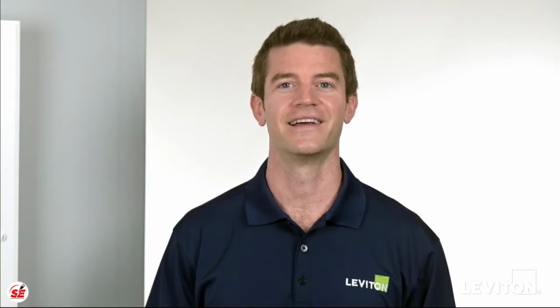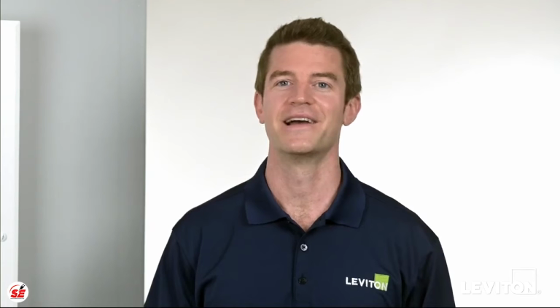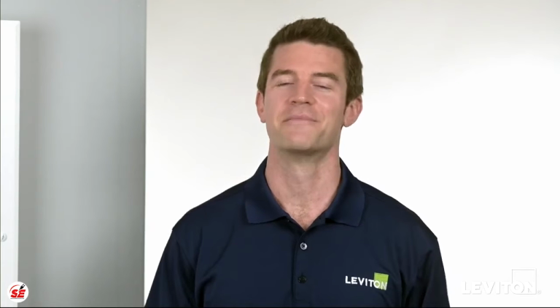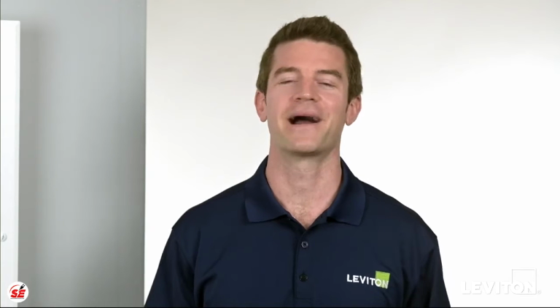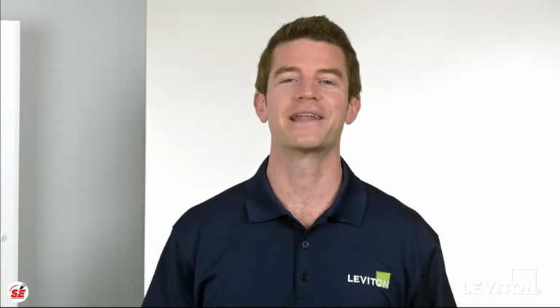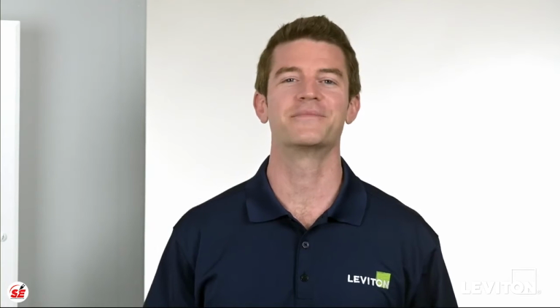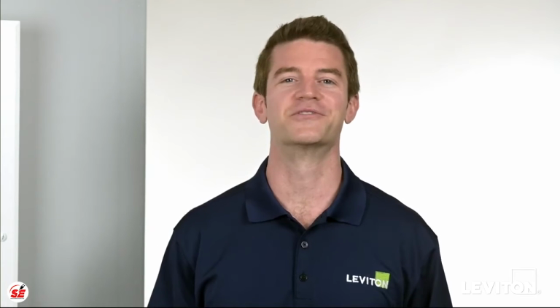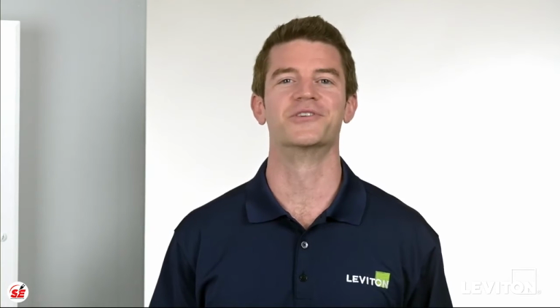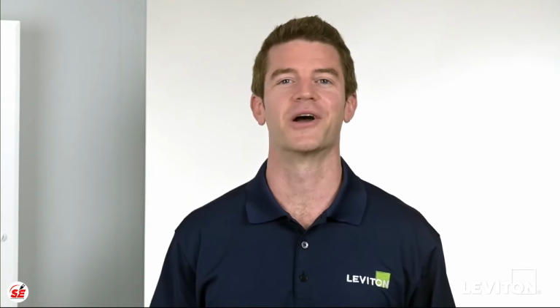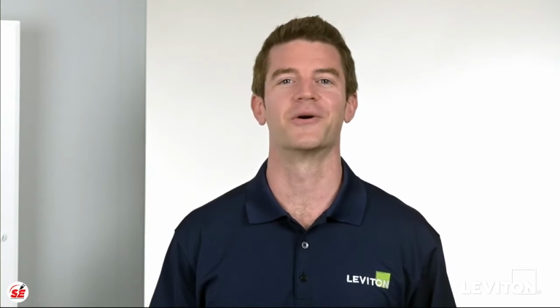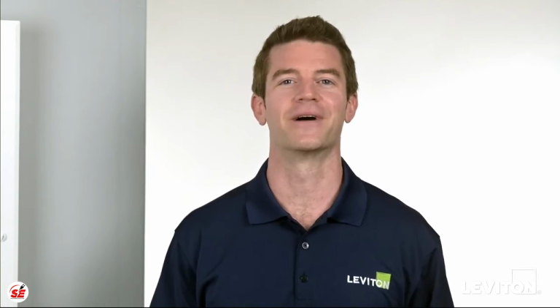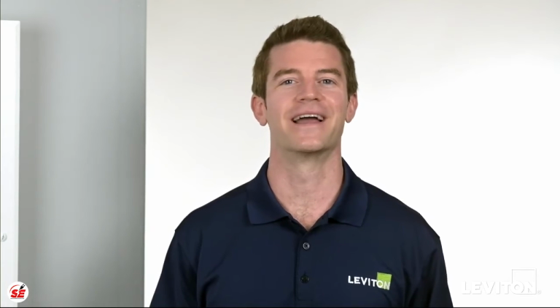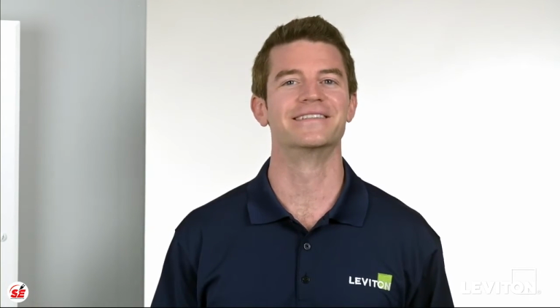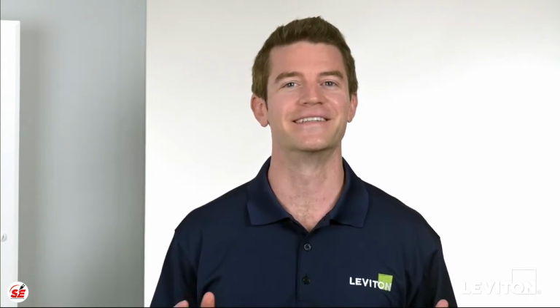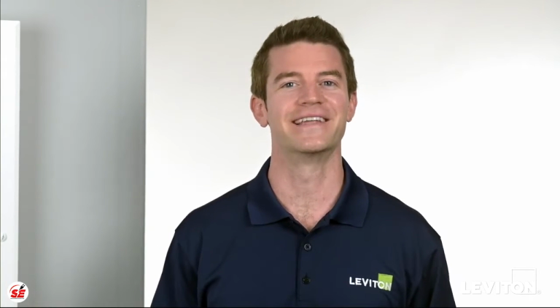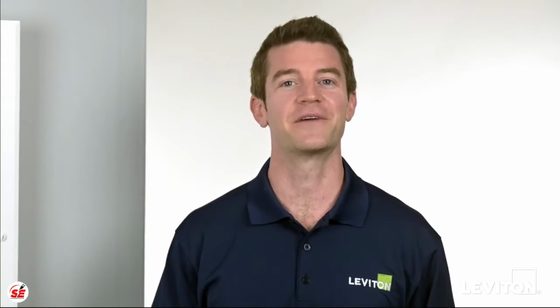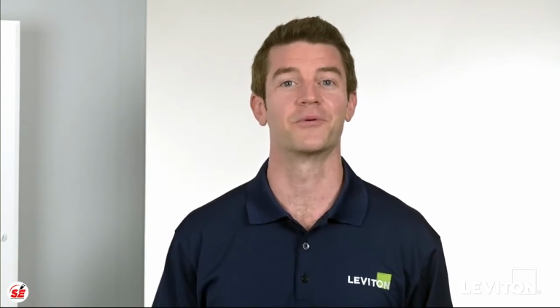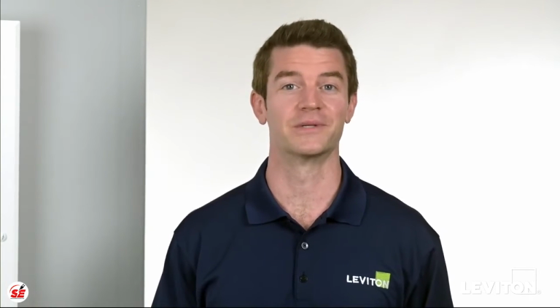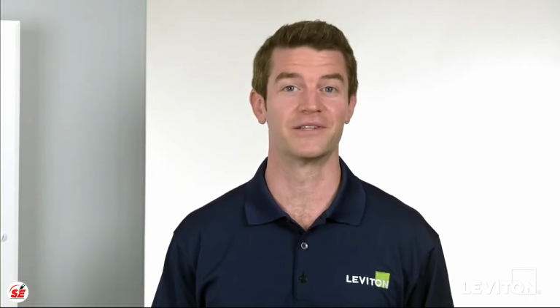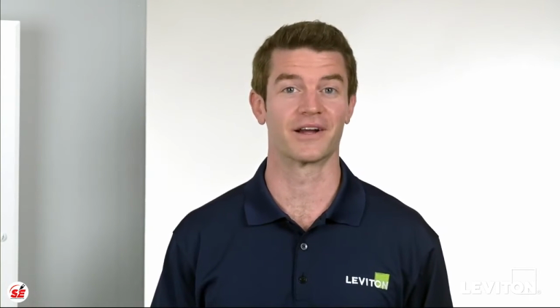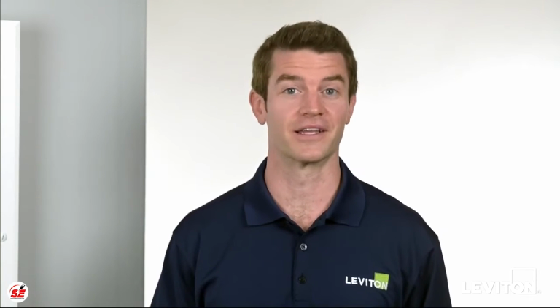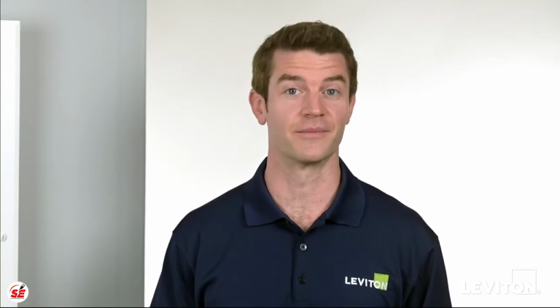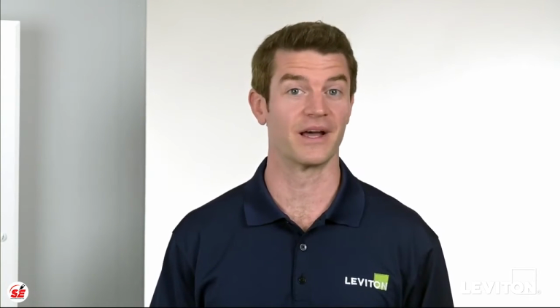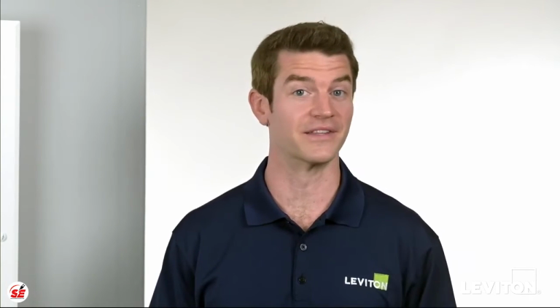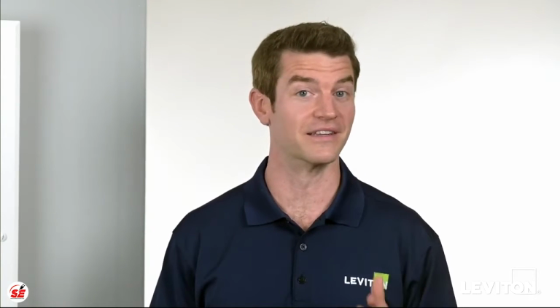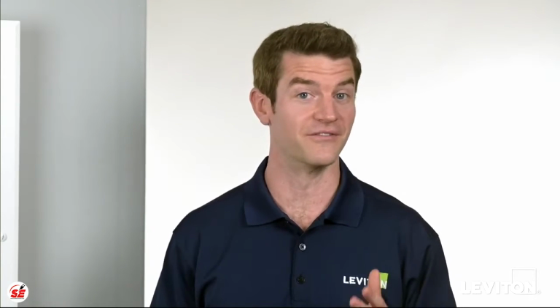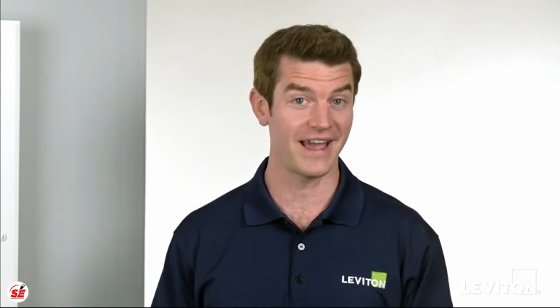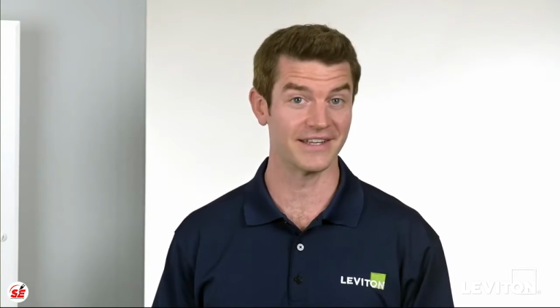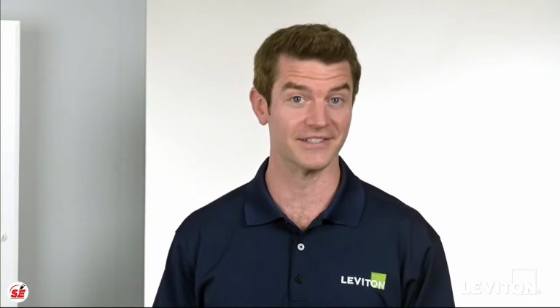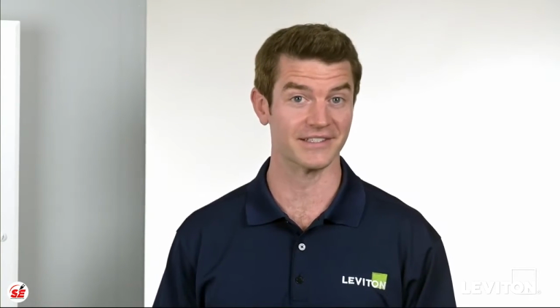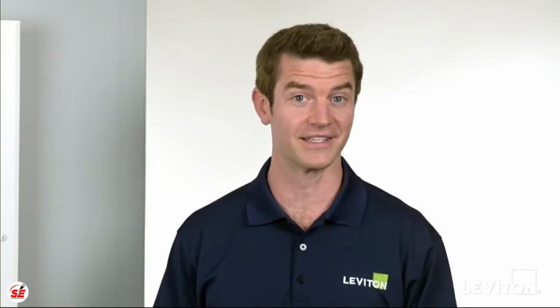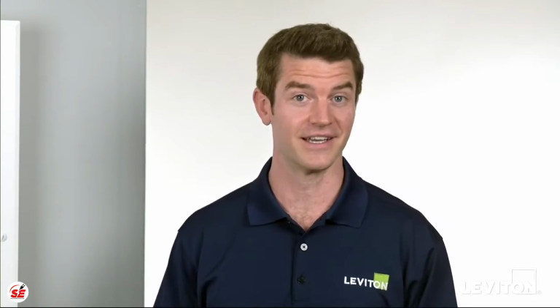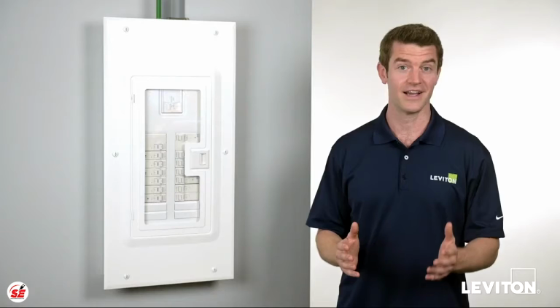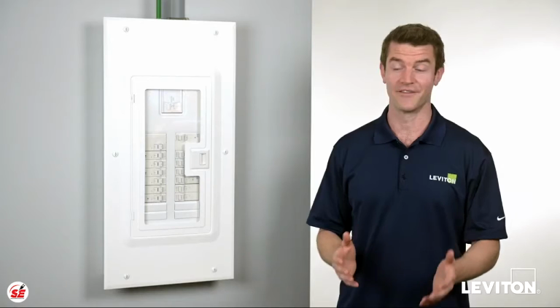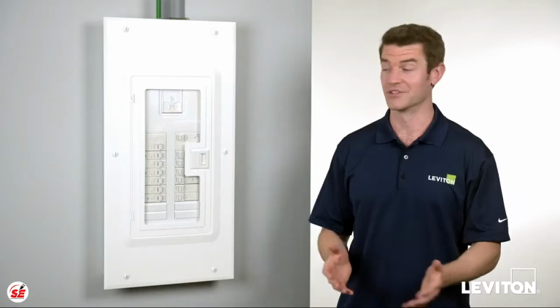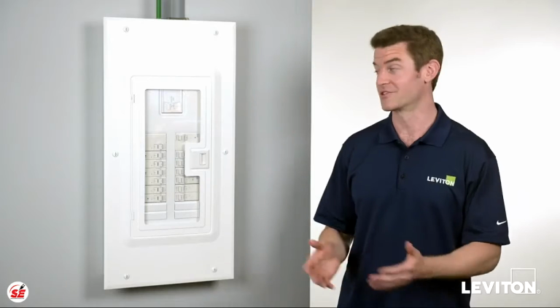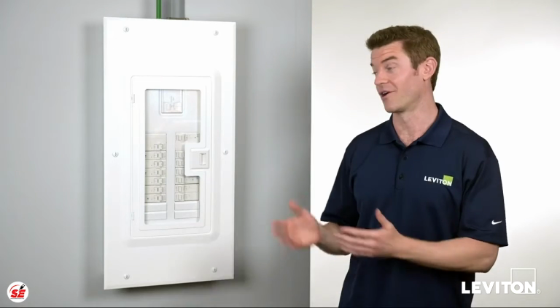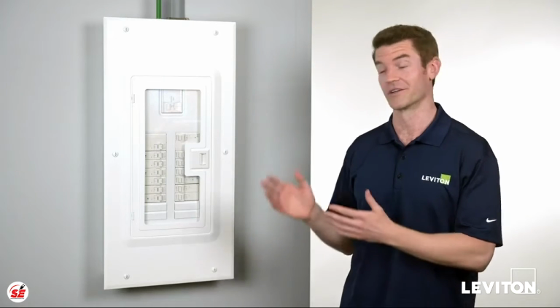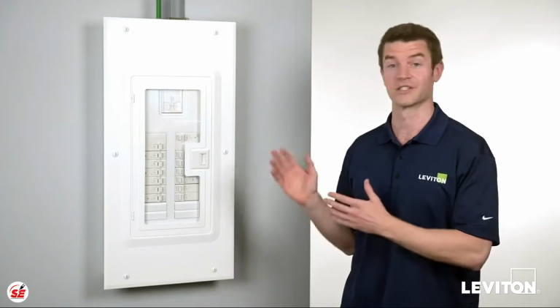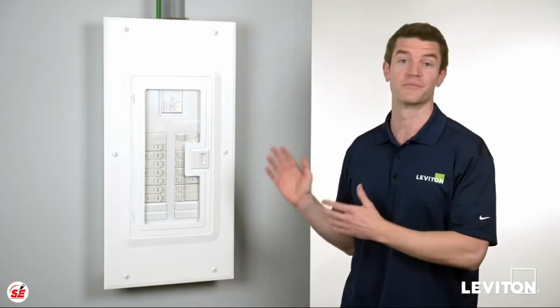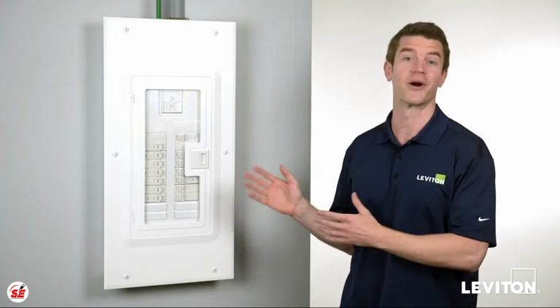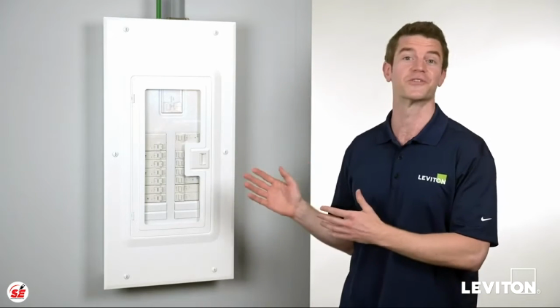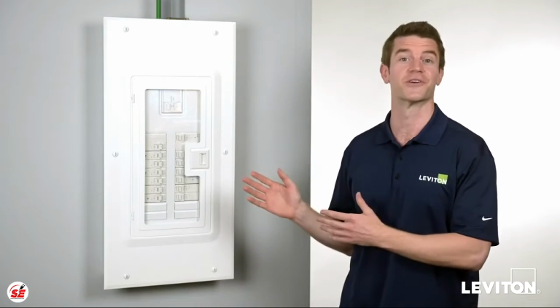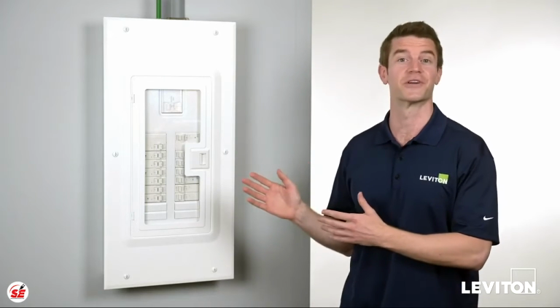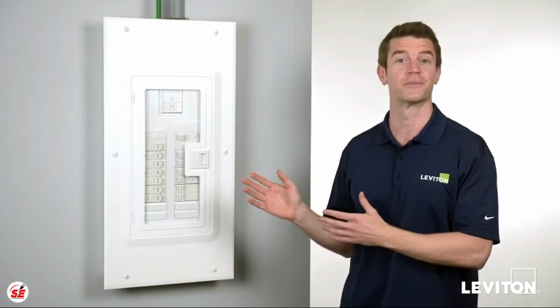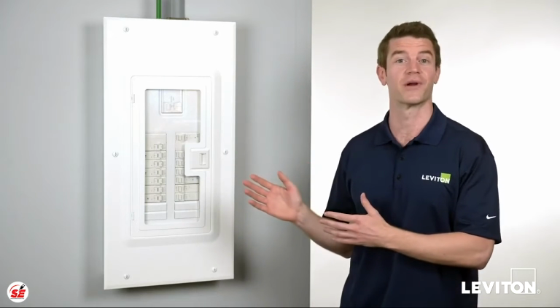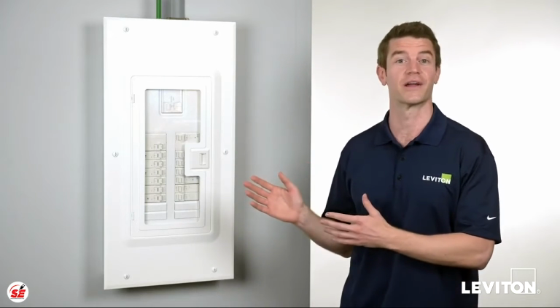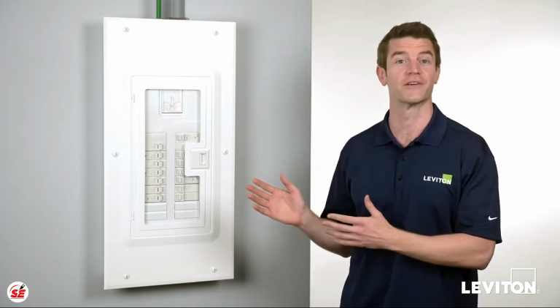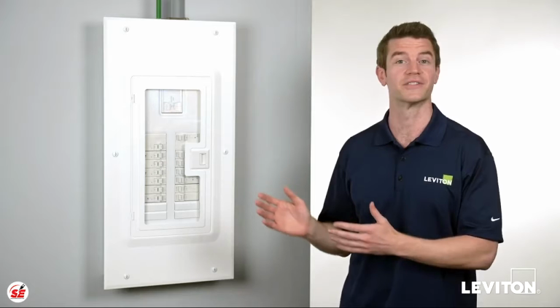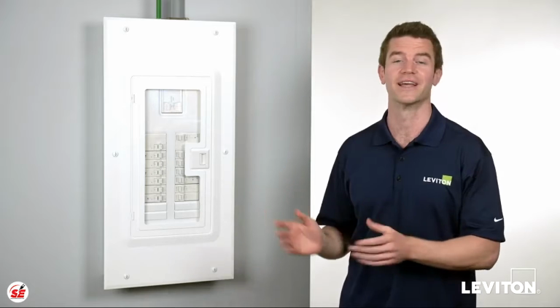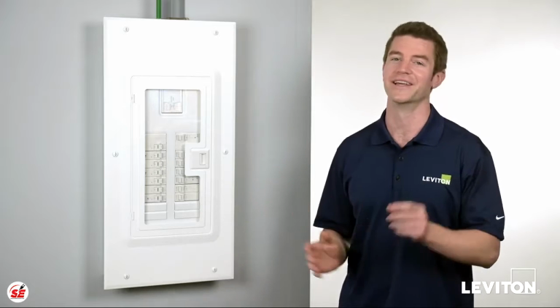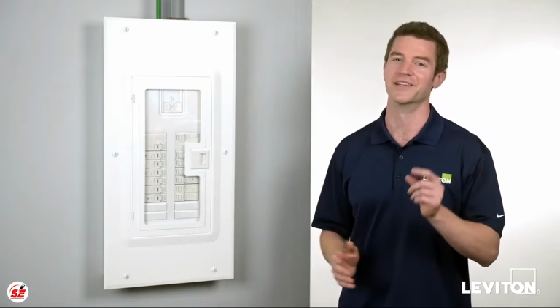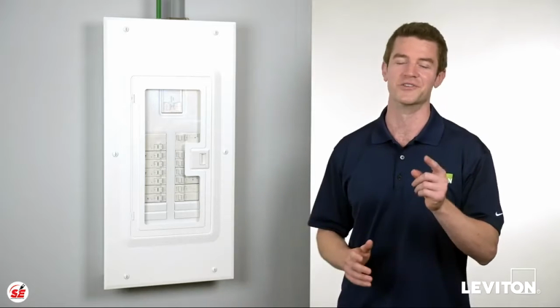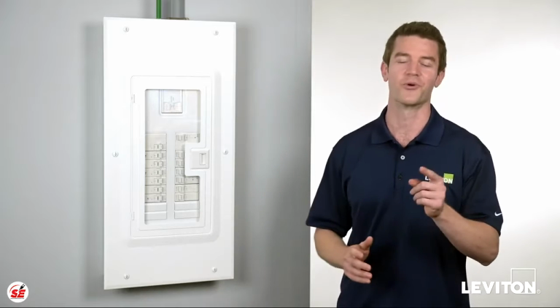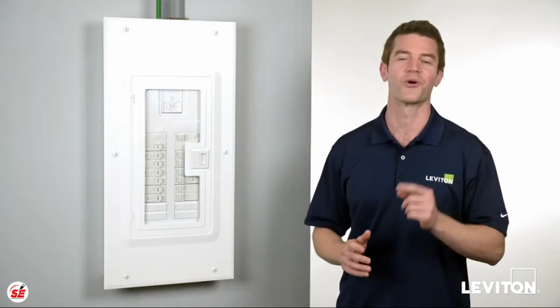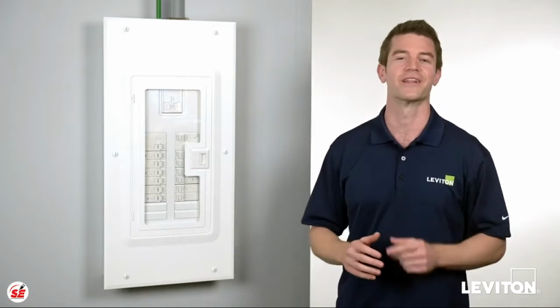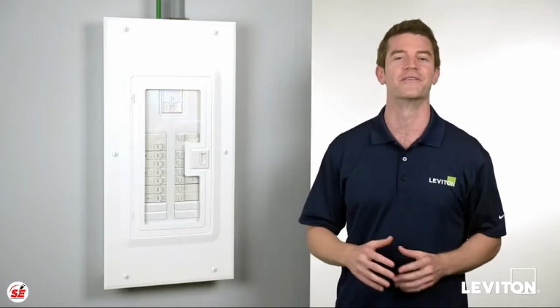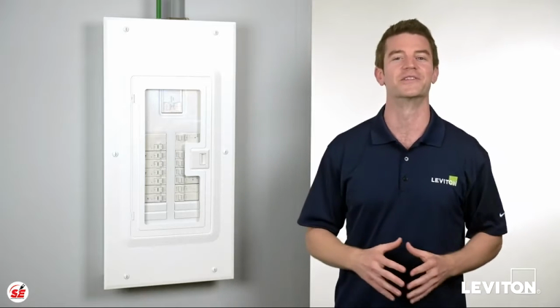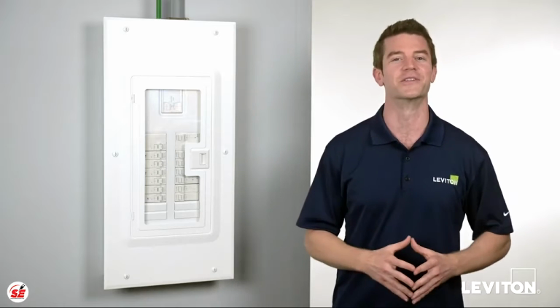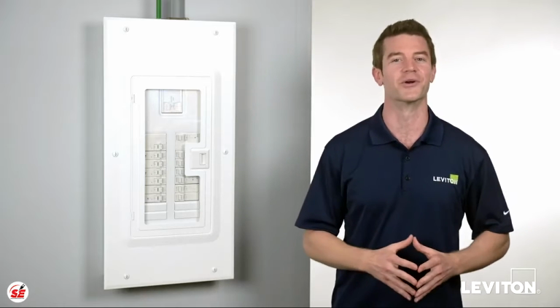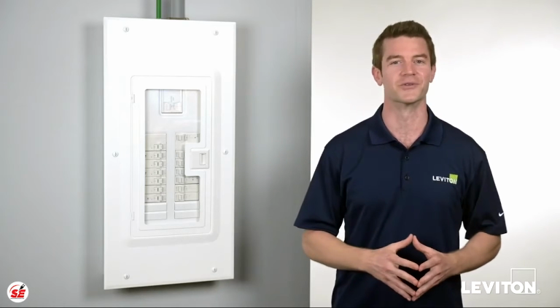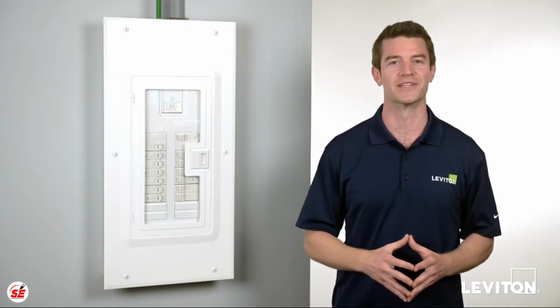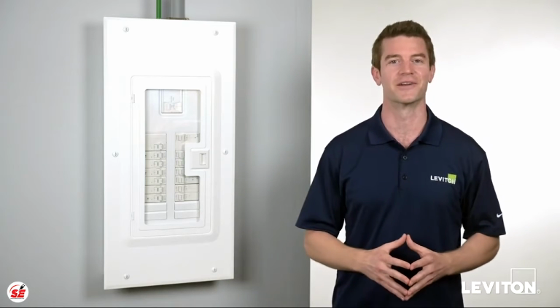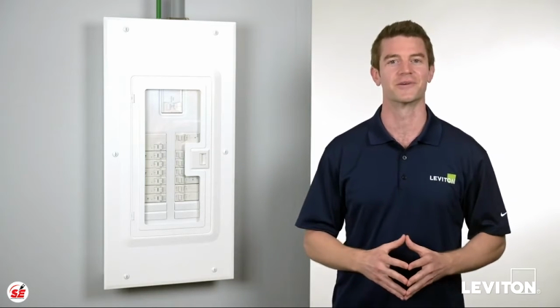My name is Joe, and today we'll be talking about the advantages of installing smart circuit breakers in your Leviton load center.